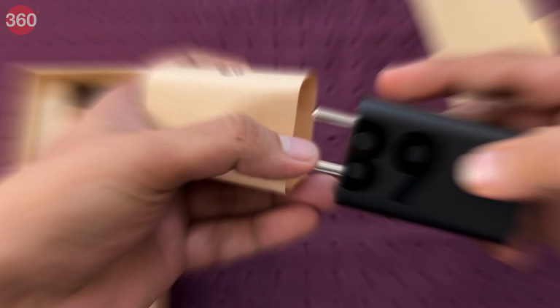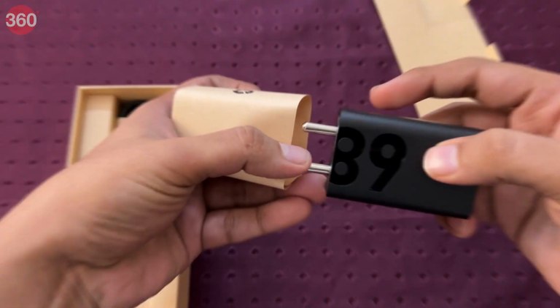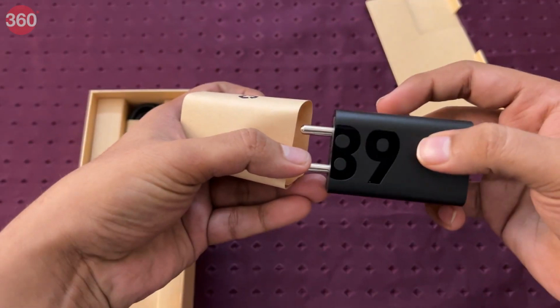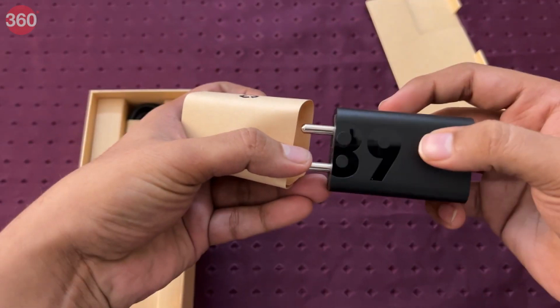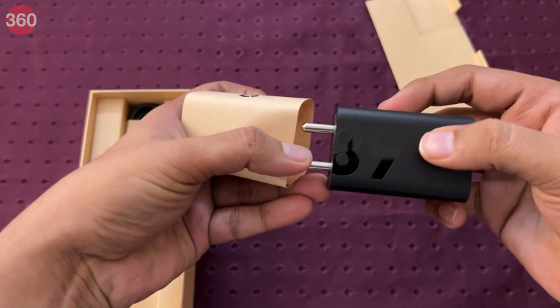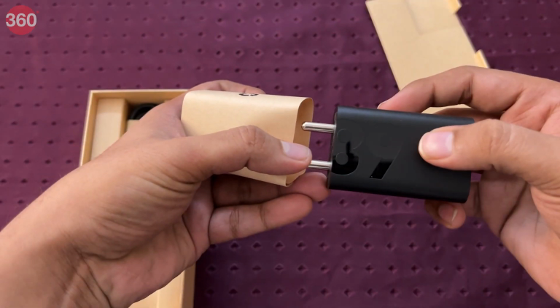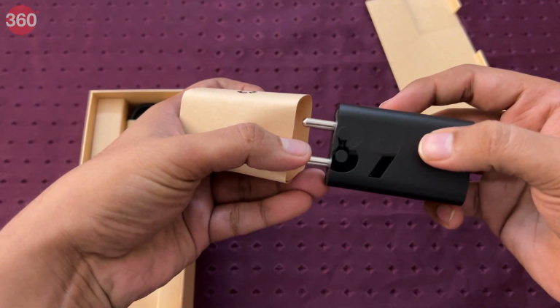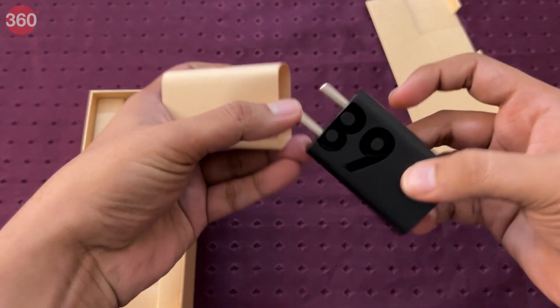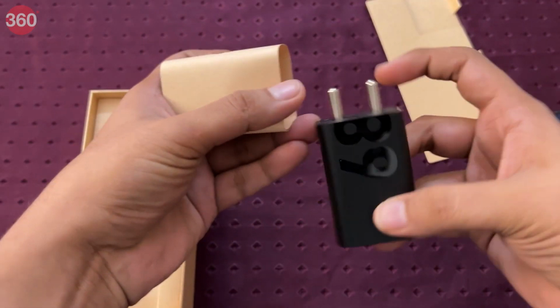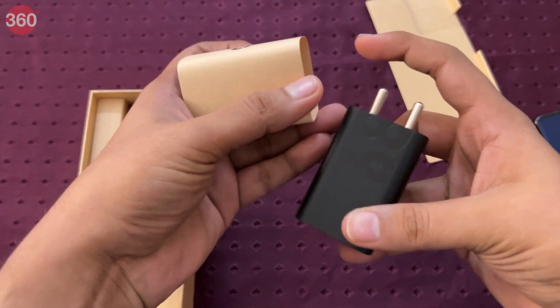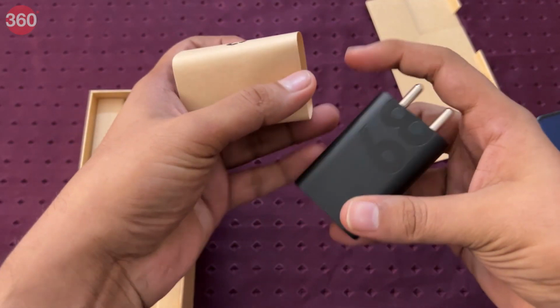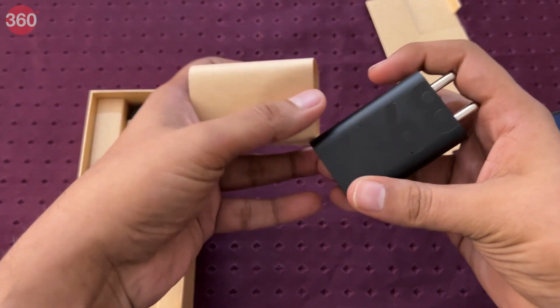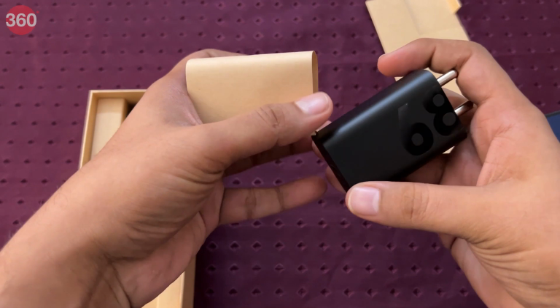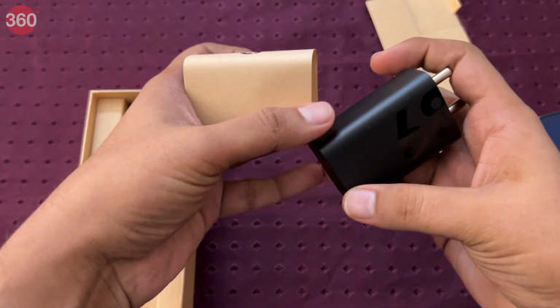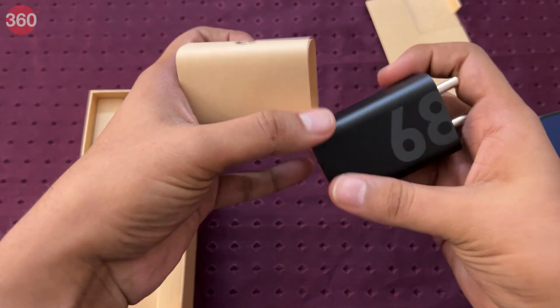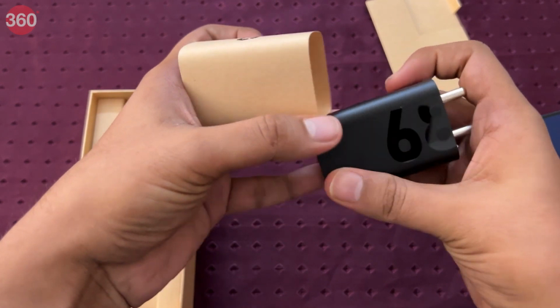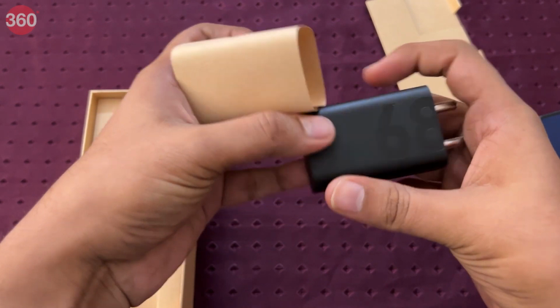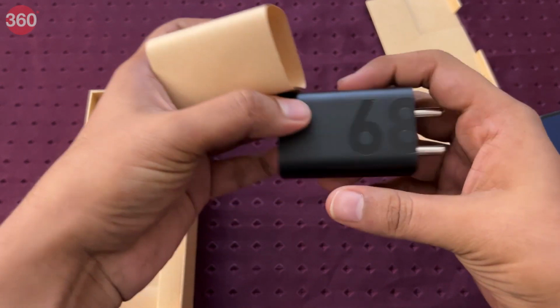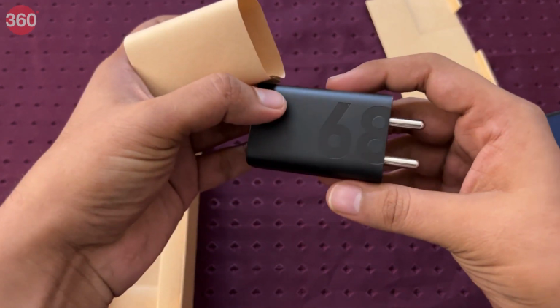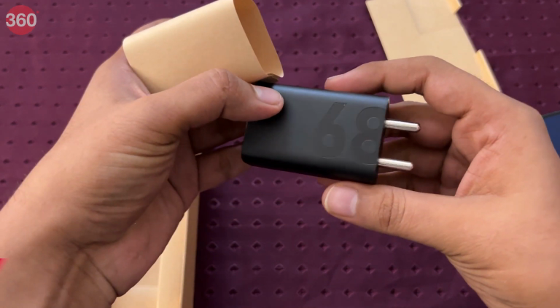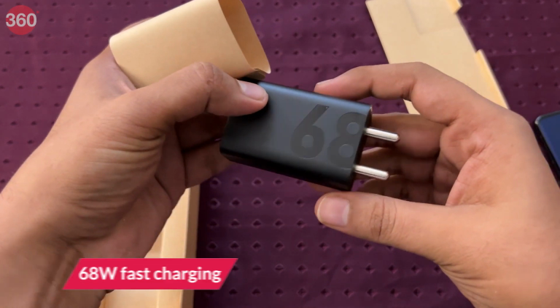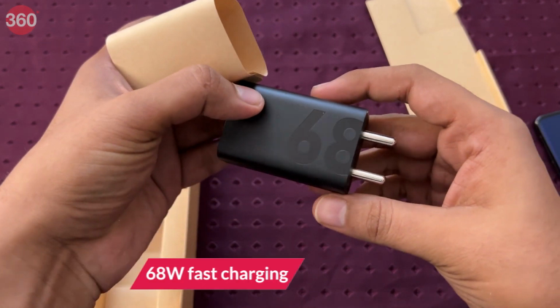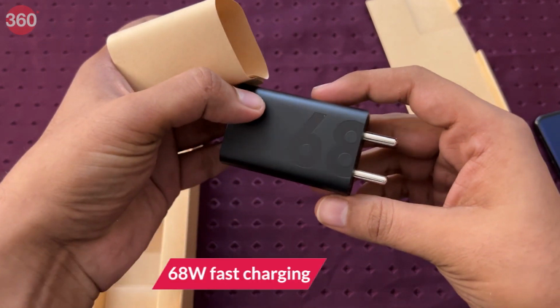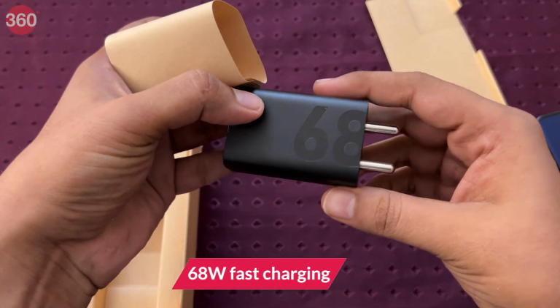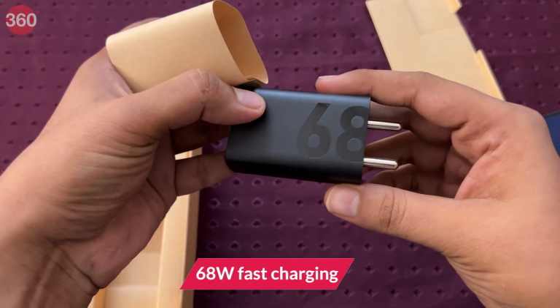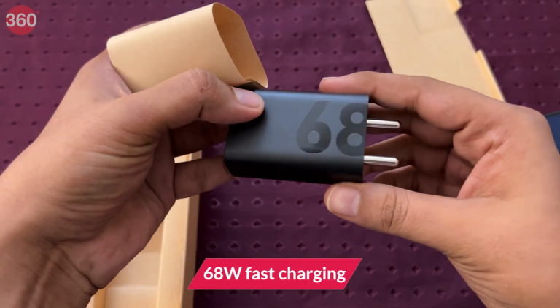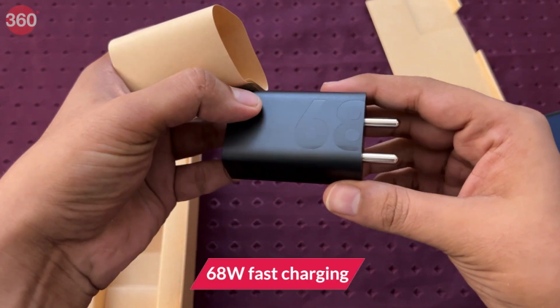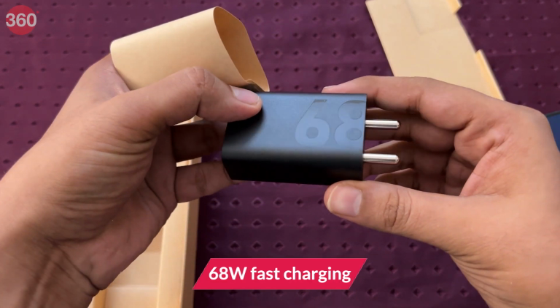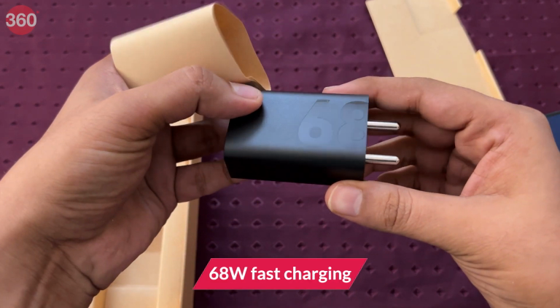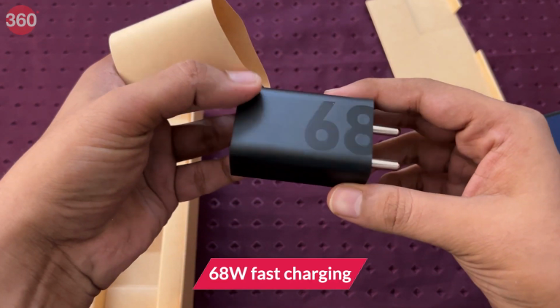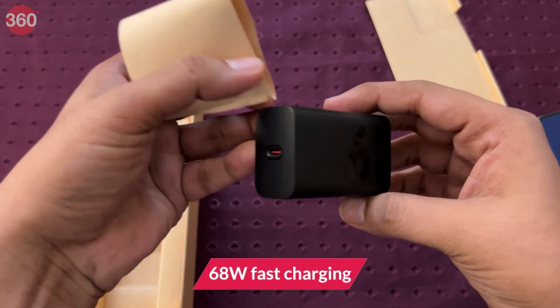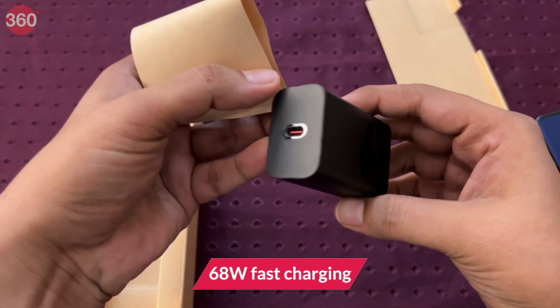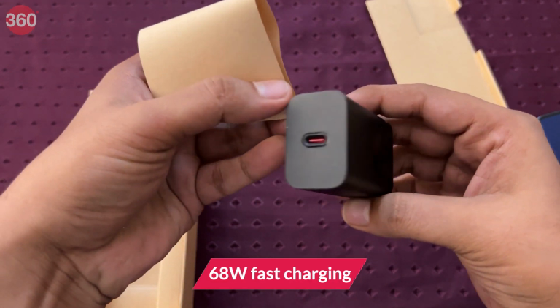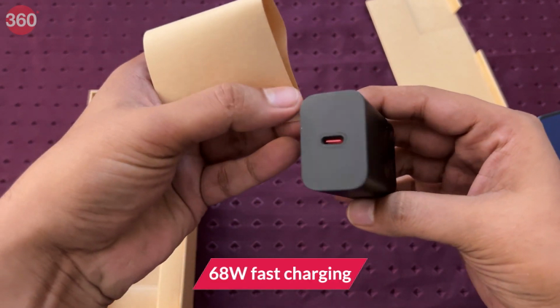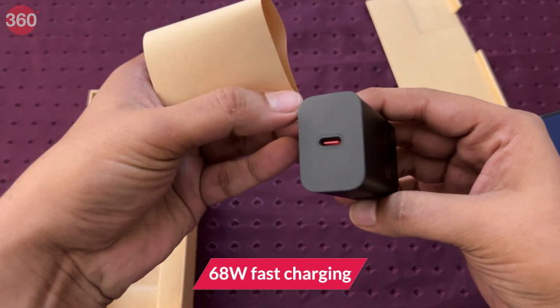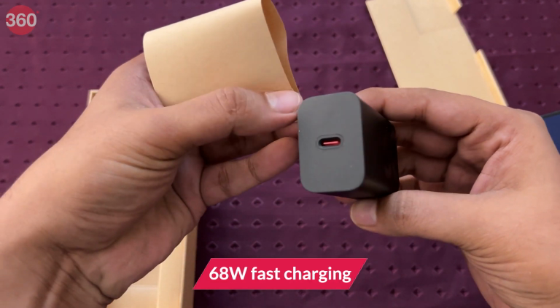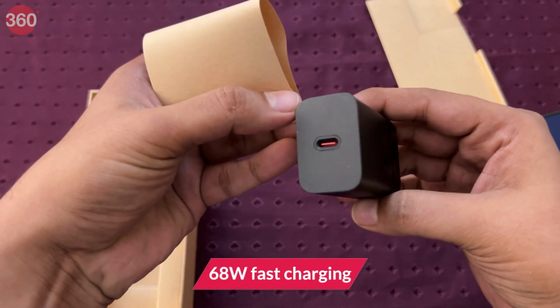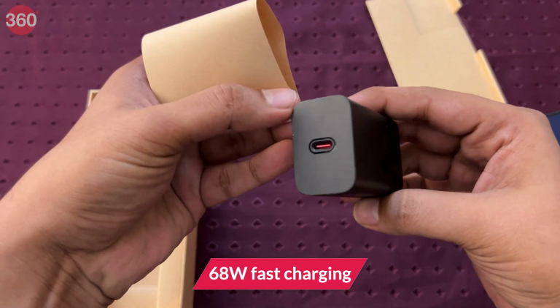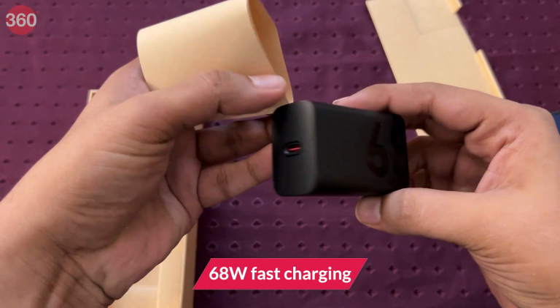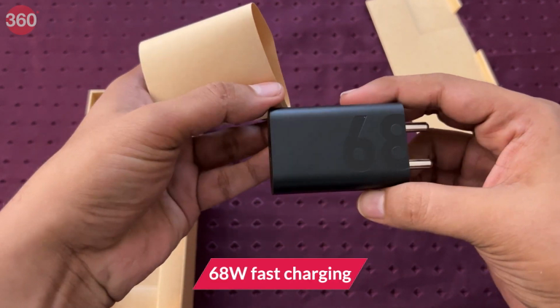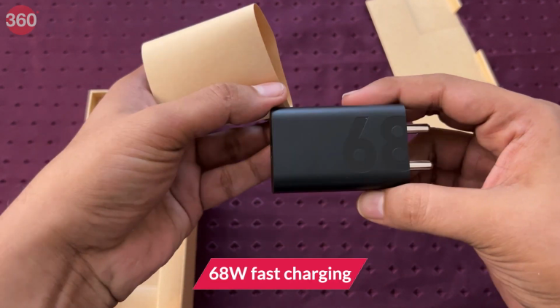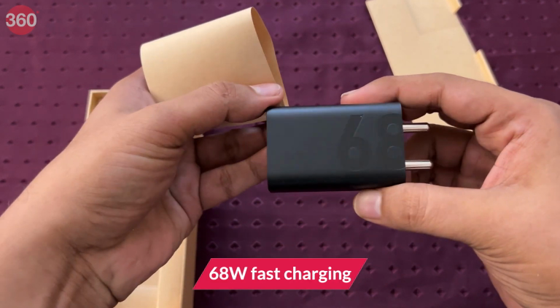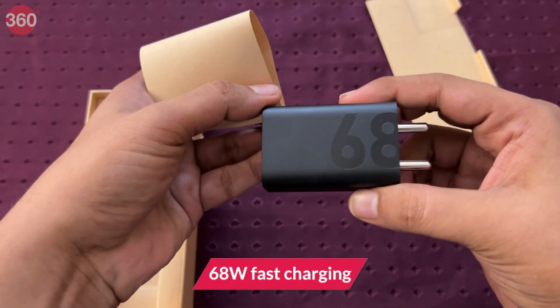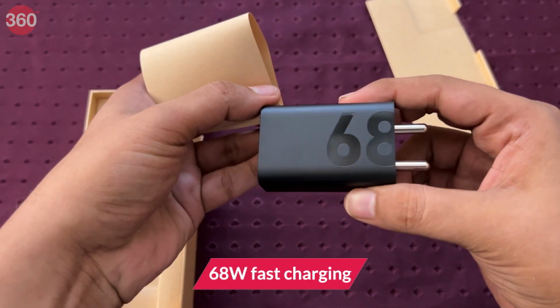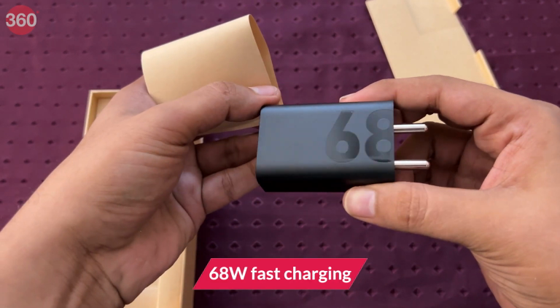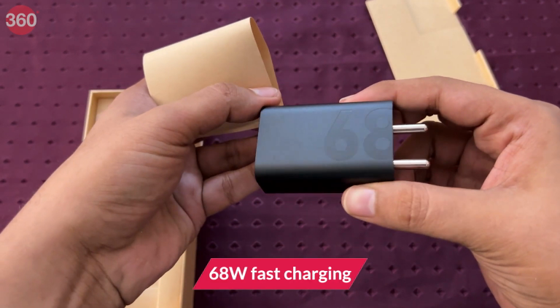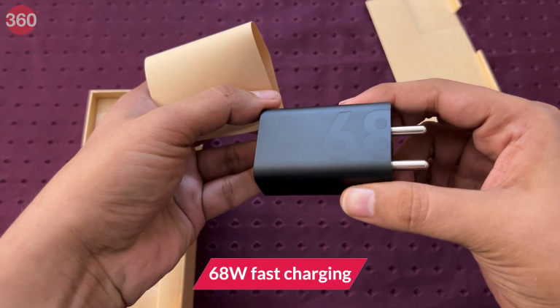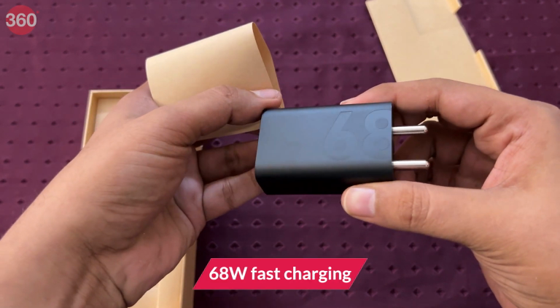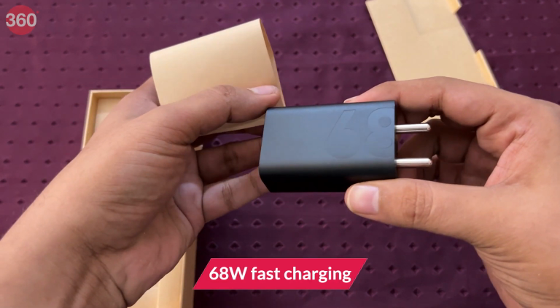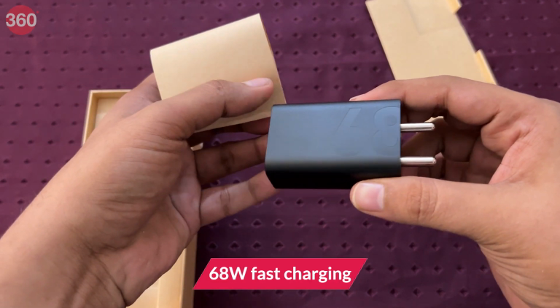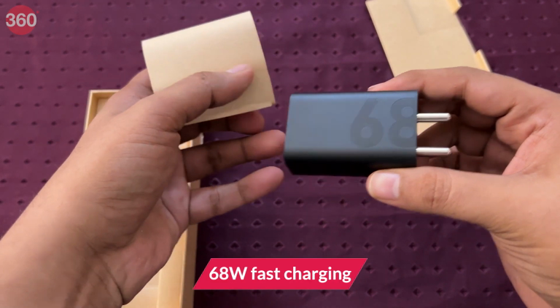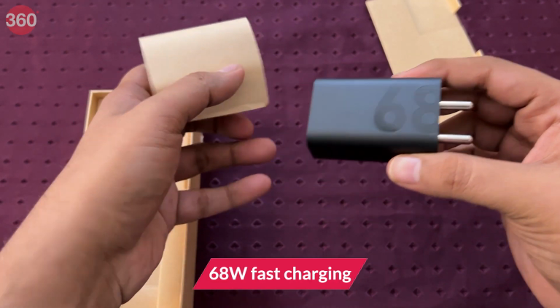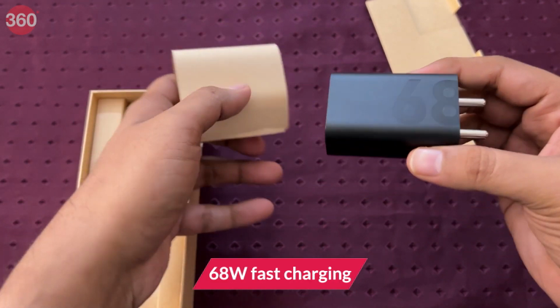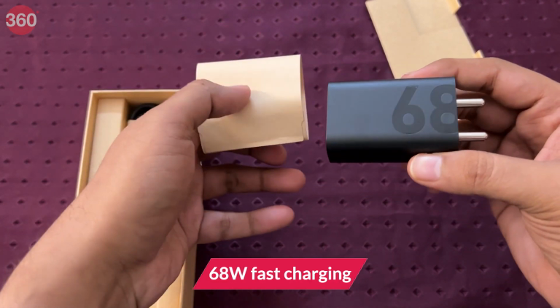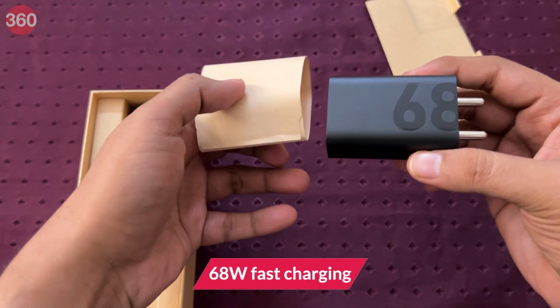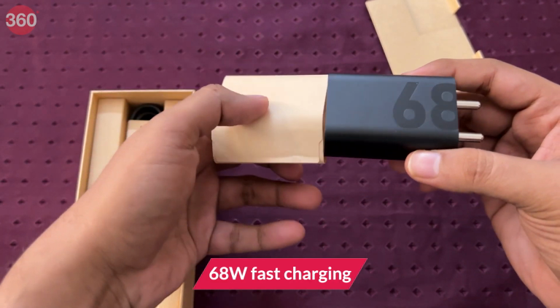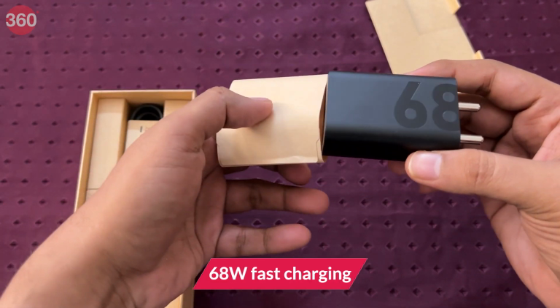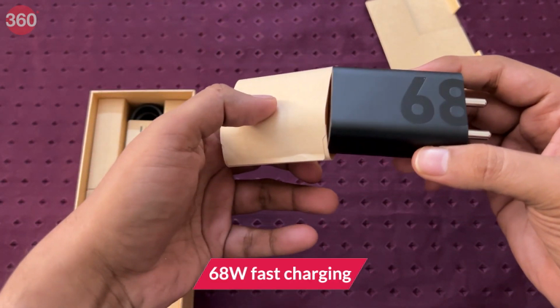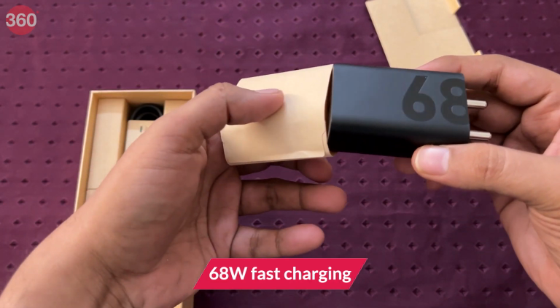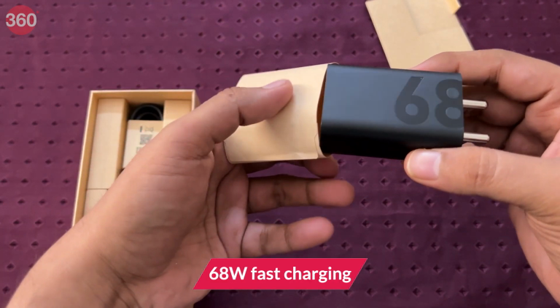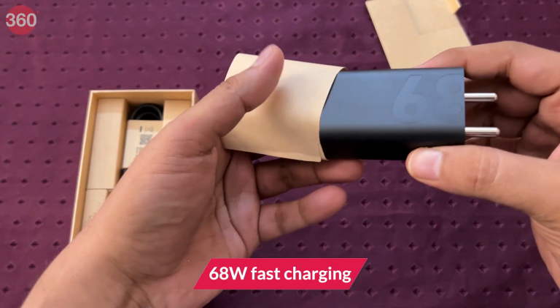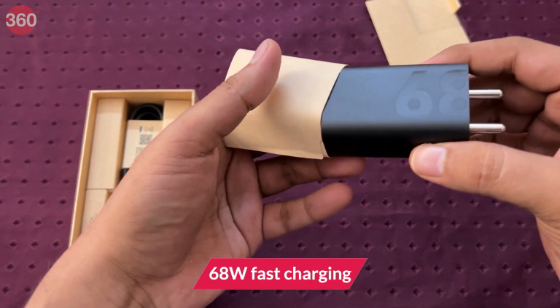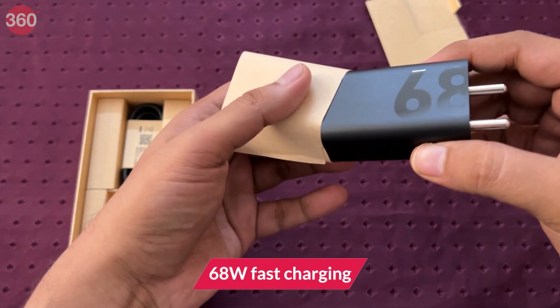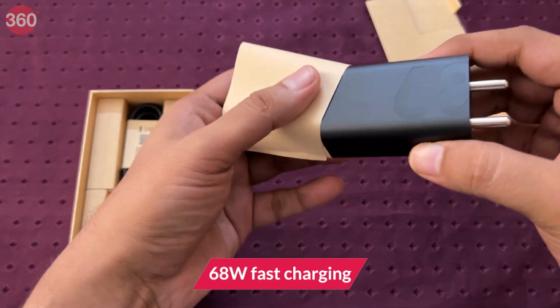In terms of charging, the phone took about an hour to charge from 0 to 100% with the bundled 68-watt fast charger.